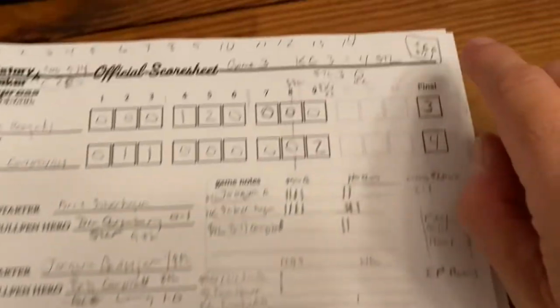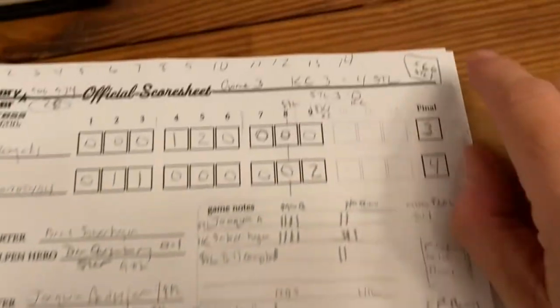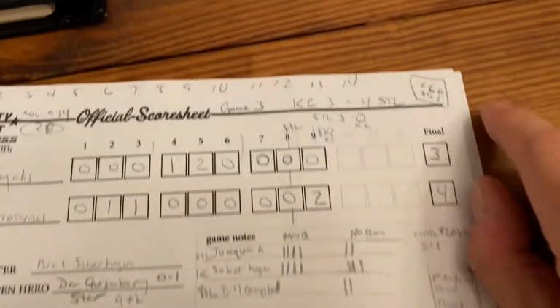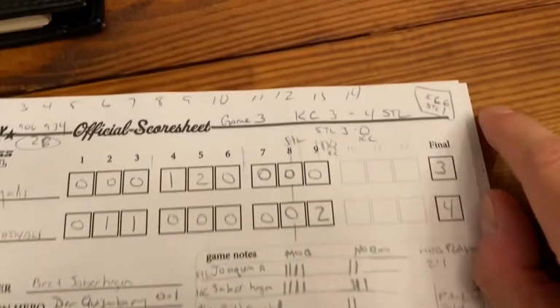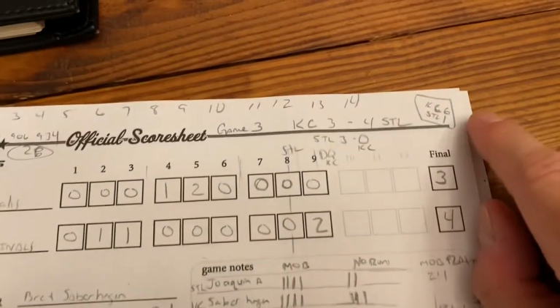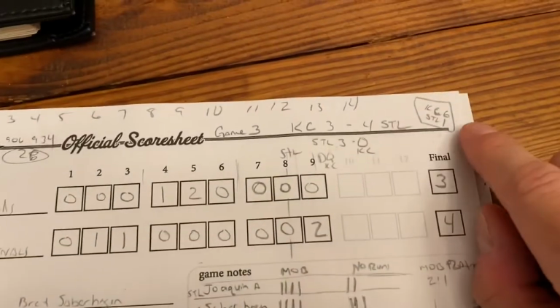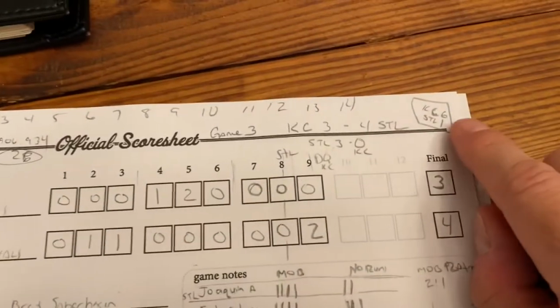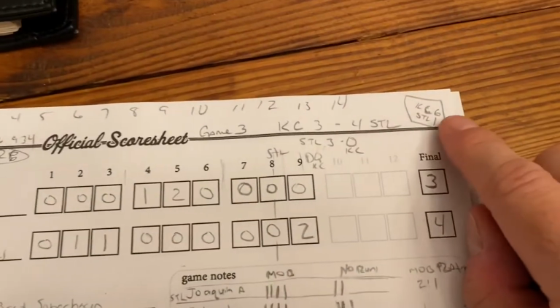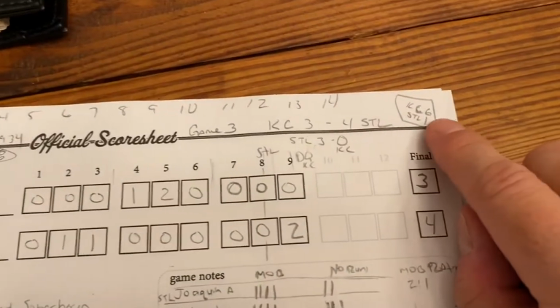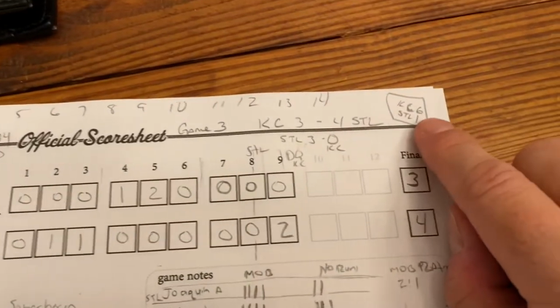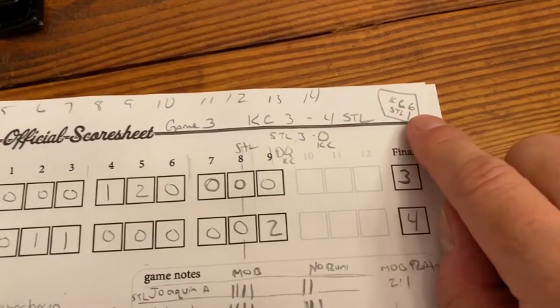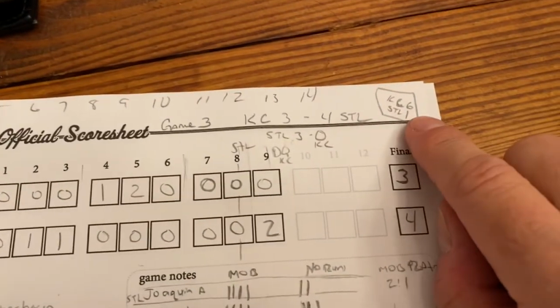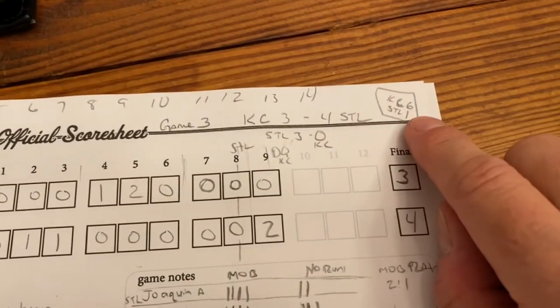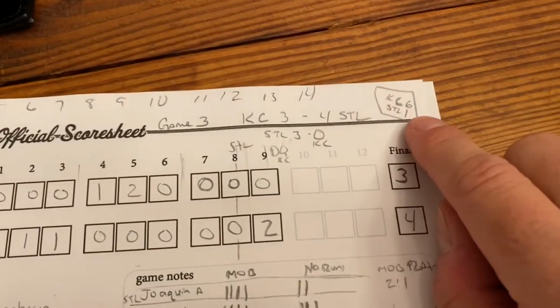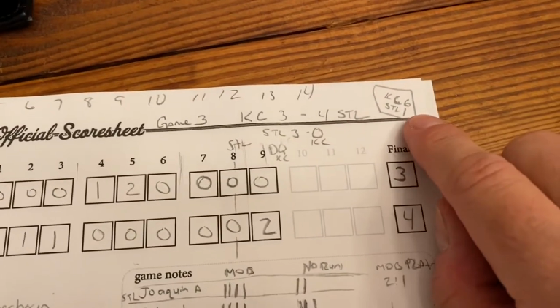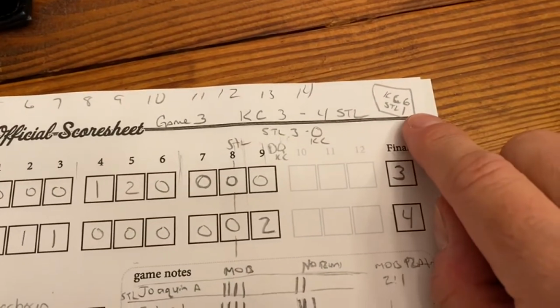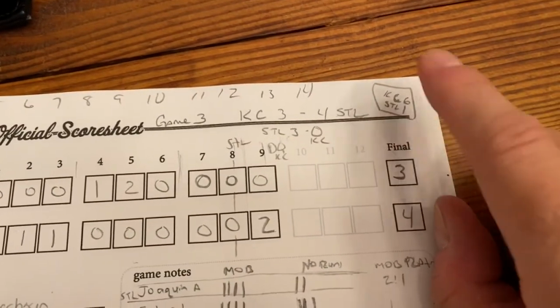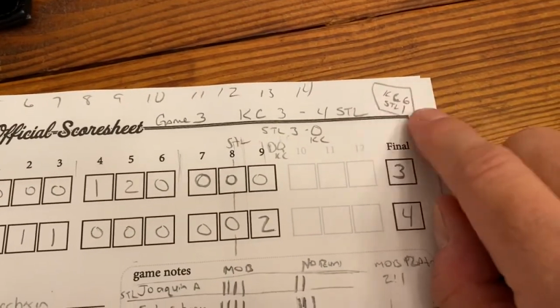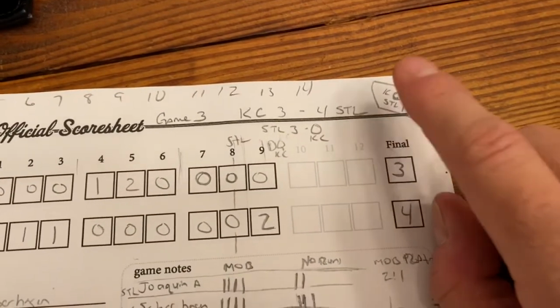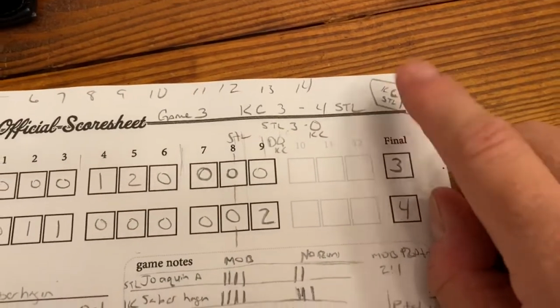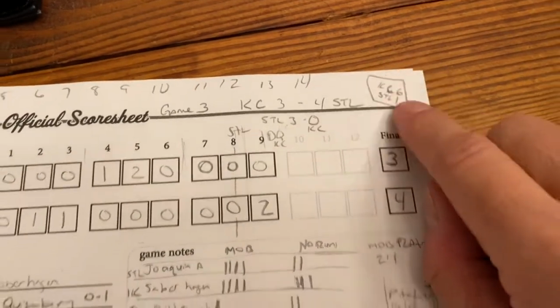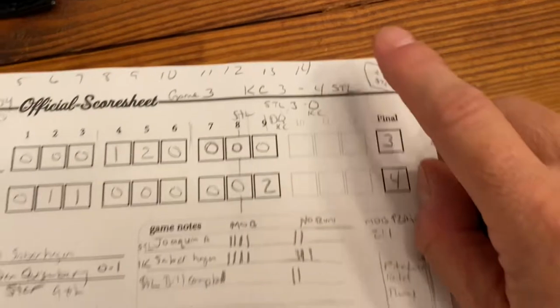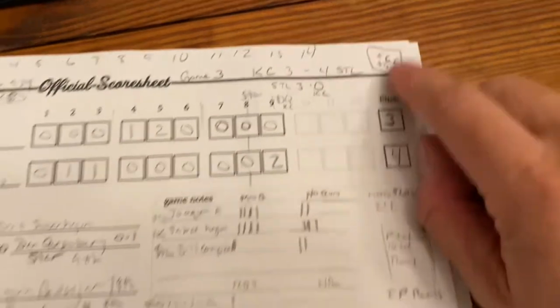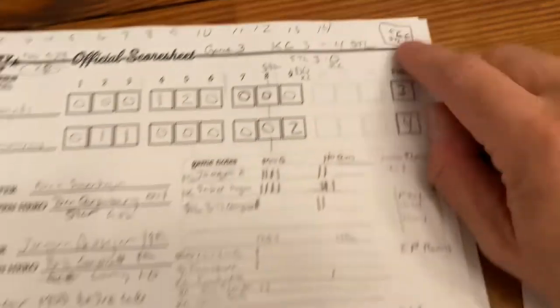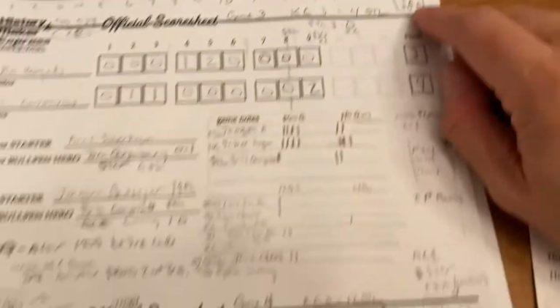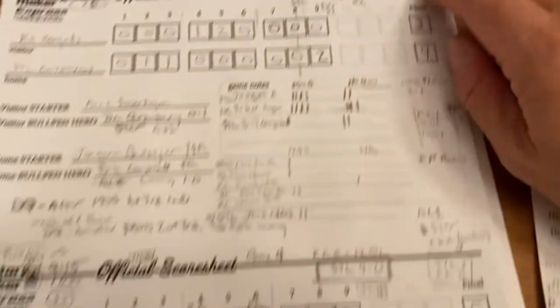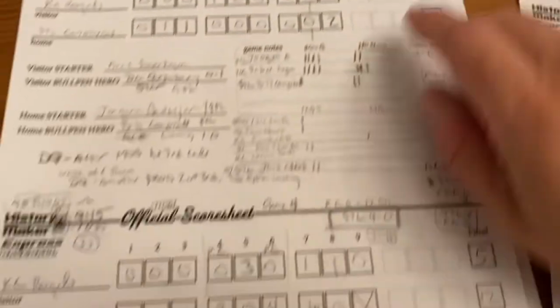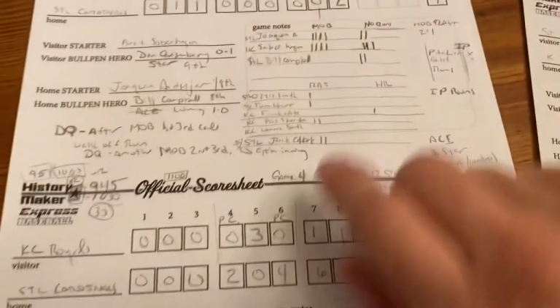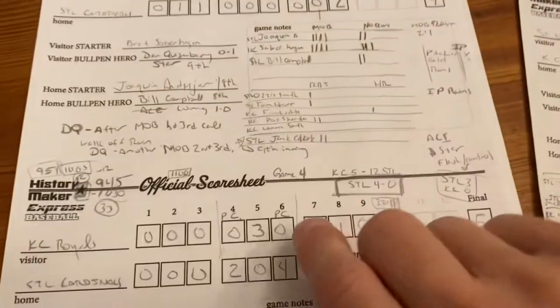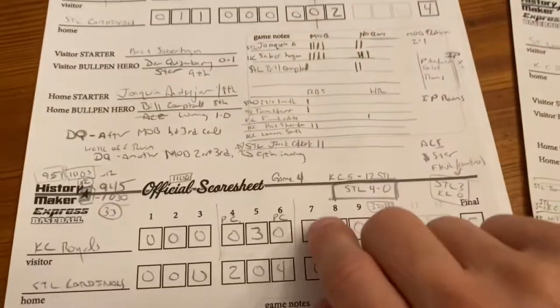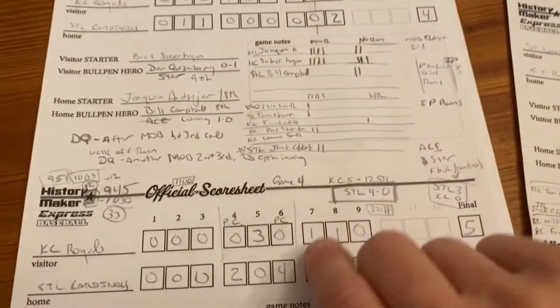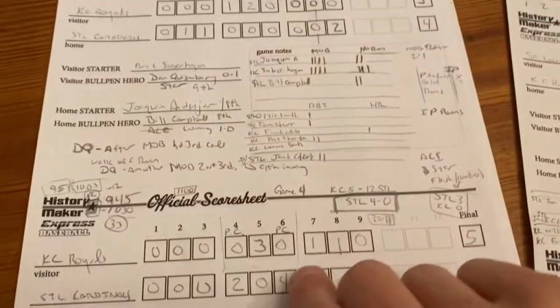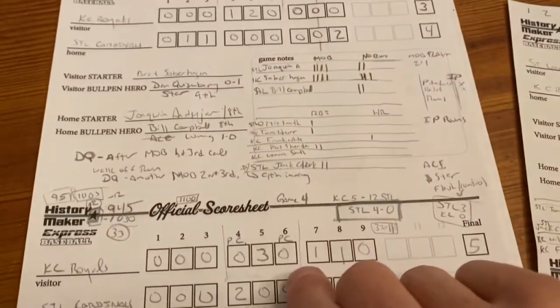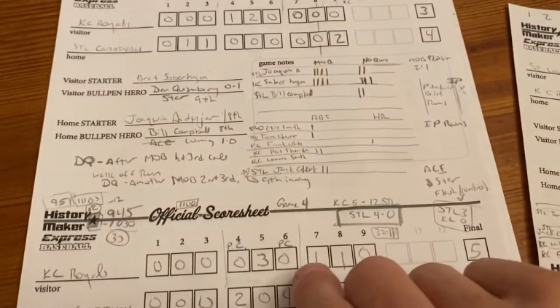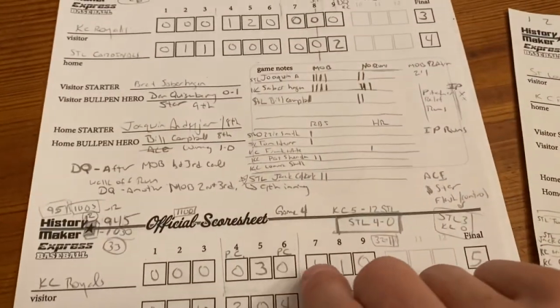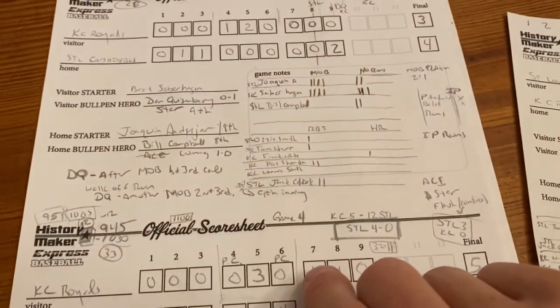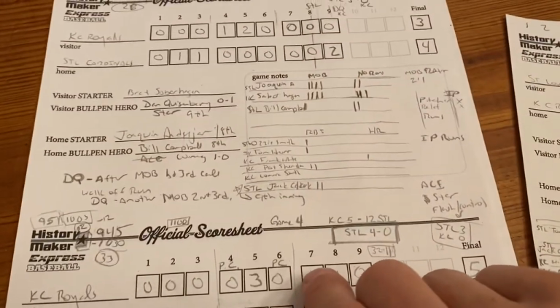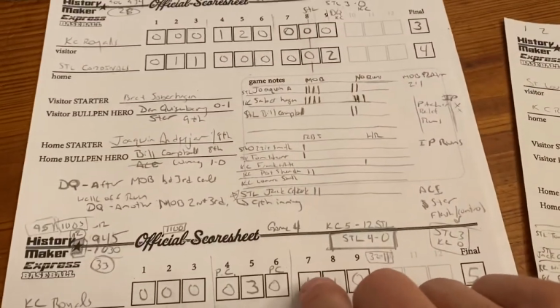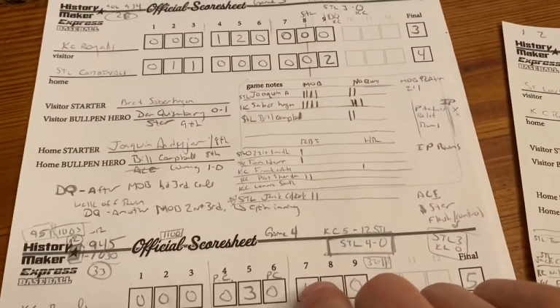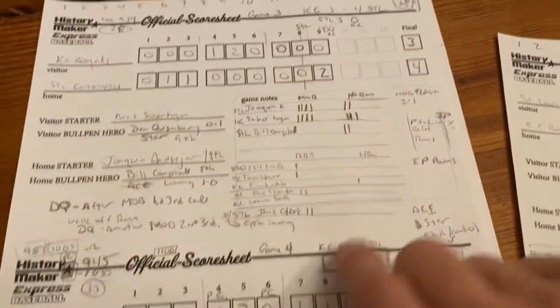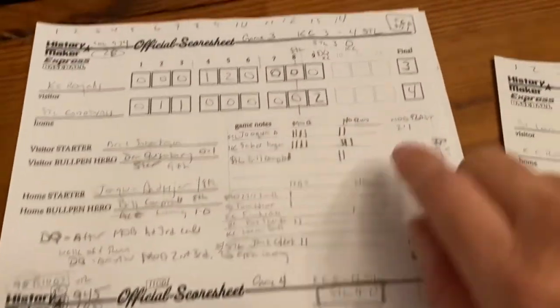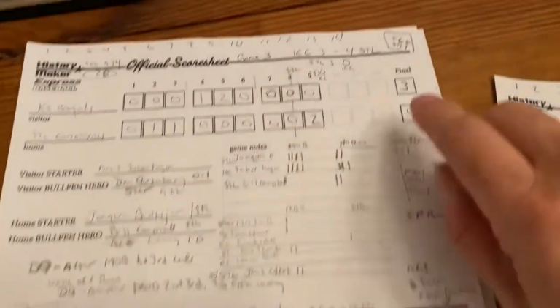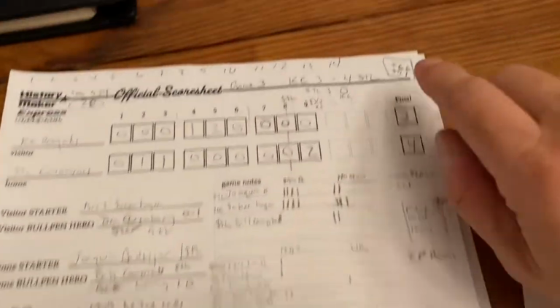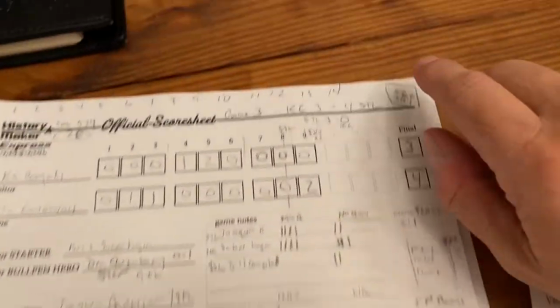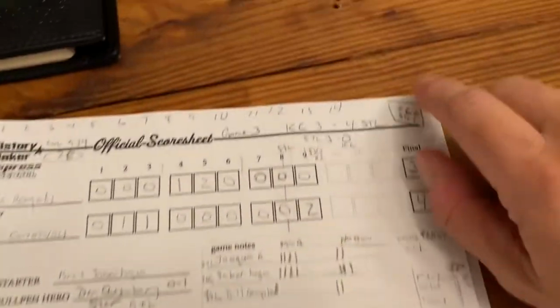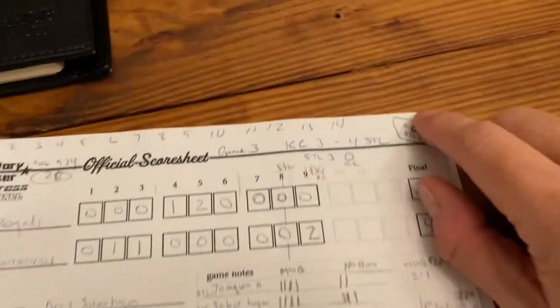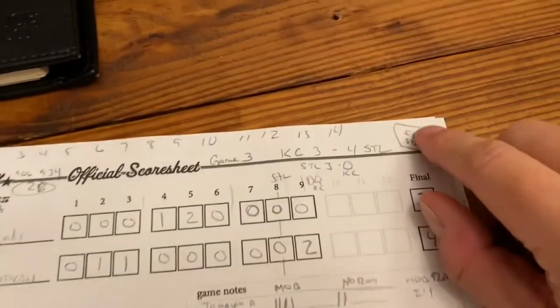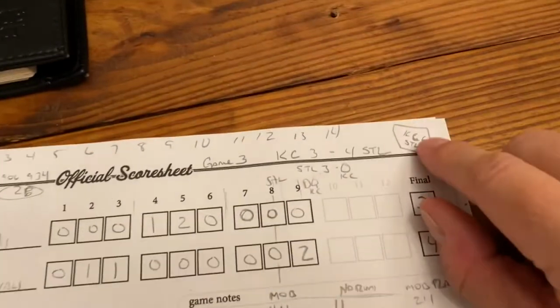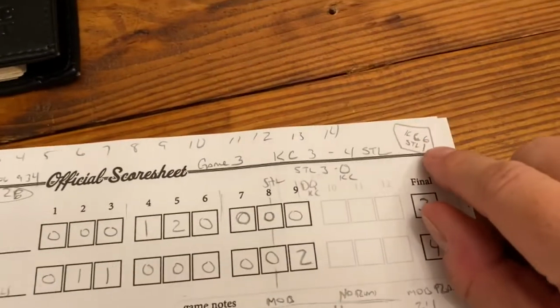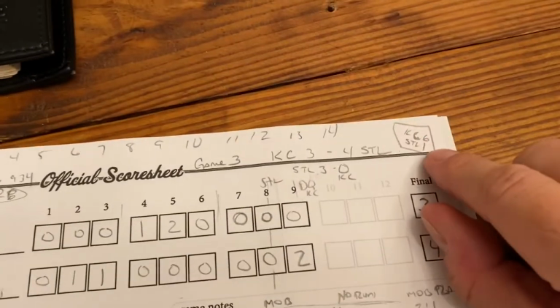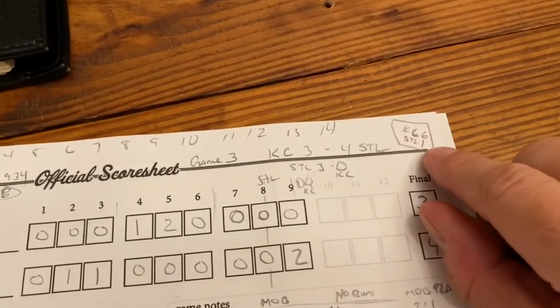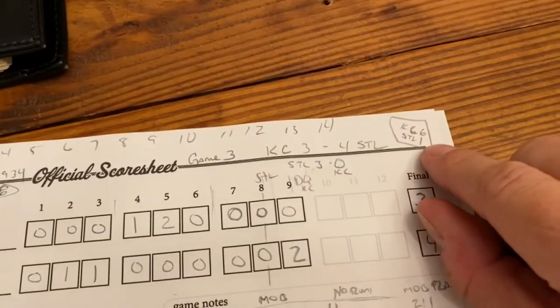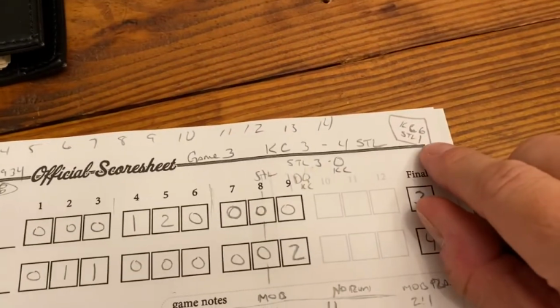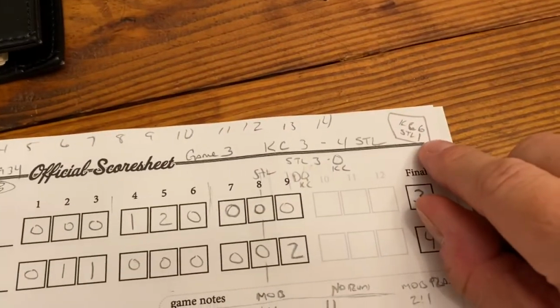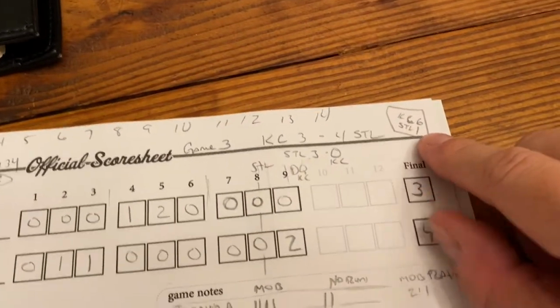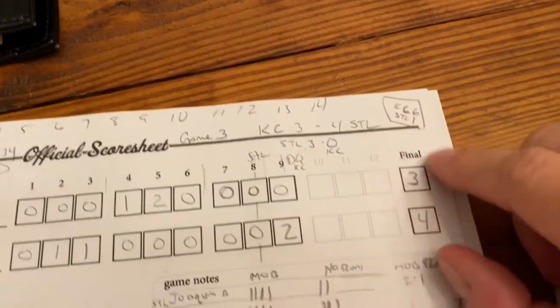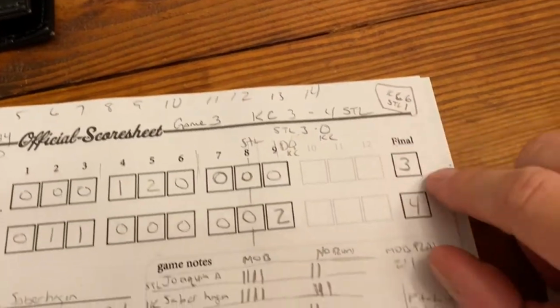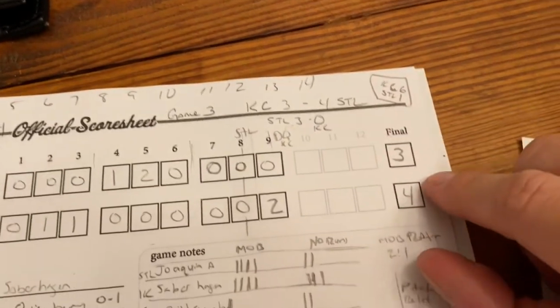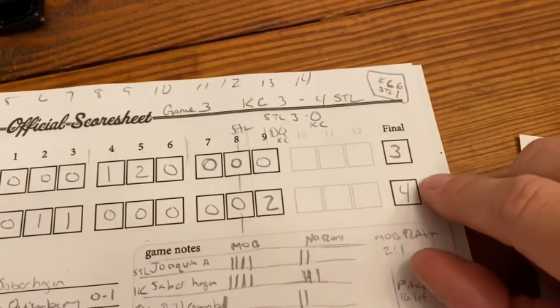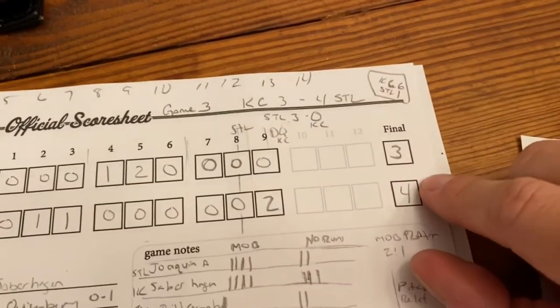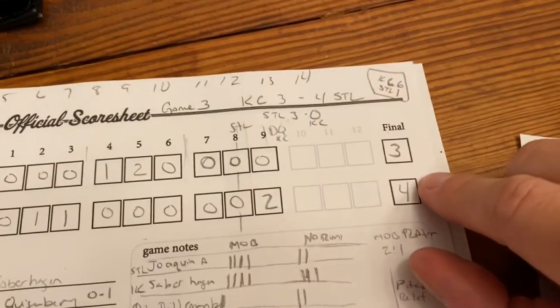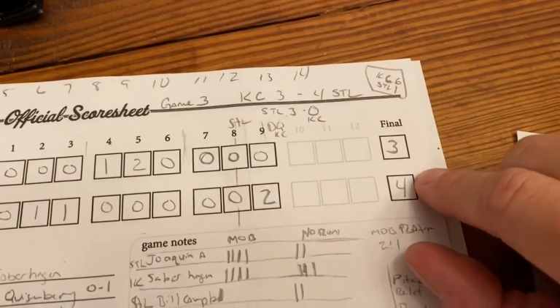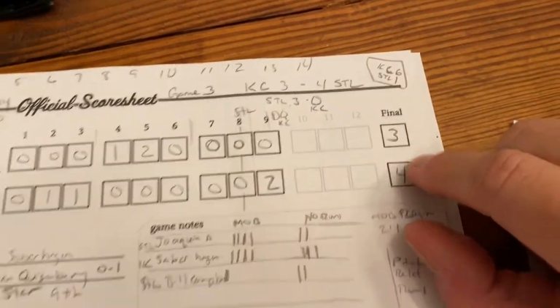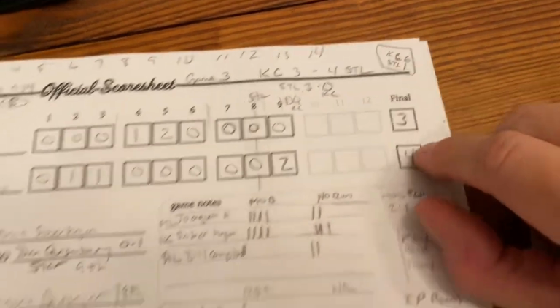In real life, Kansas City won that game 6-1 — that did not happen here. Total runs were seven, and that is the second time that's happened where the total run count matched real life.